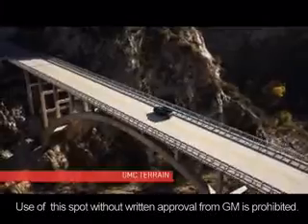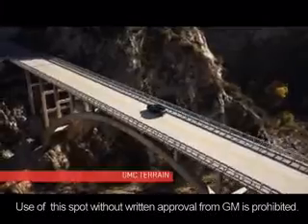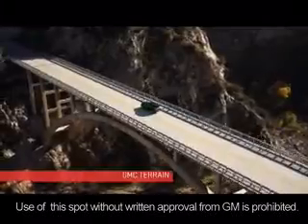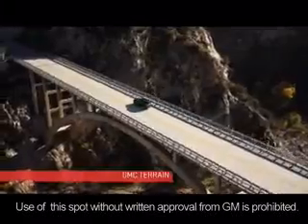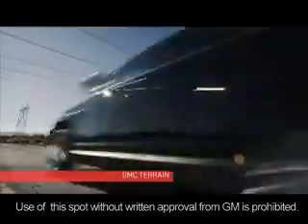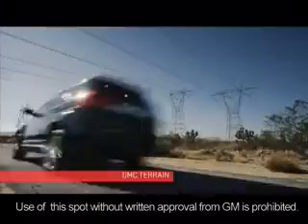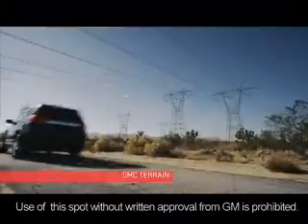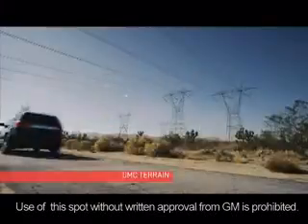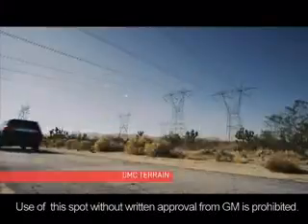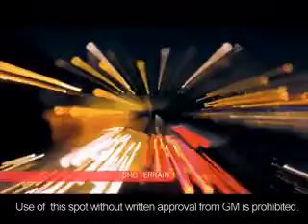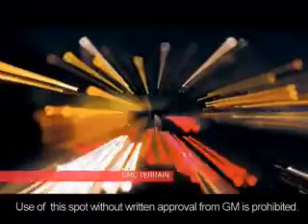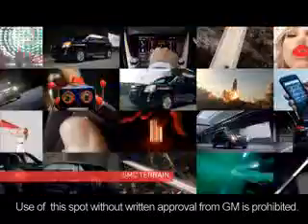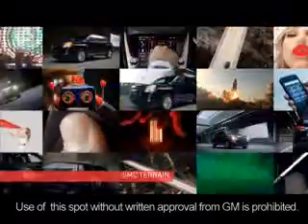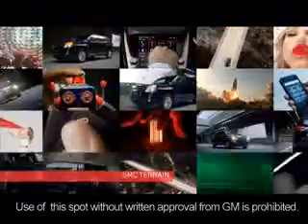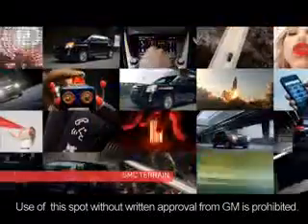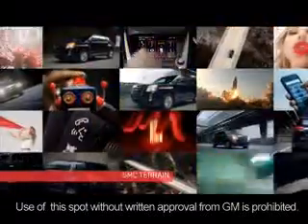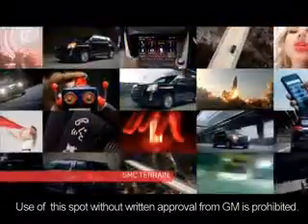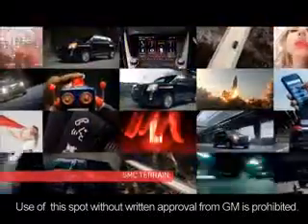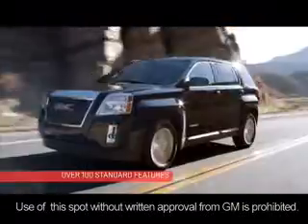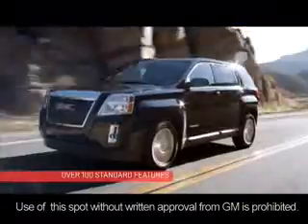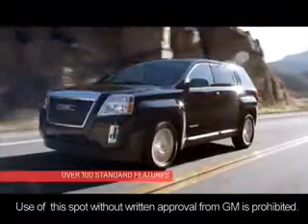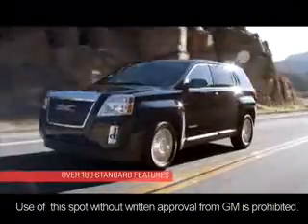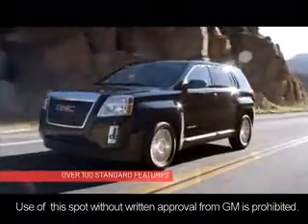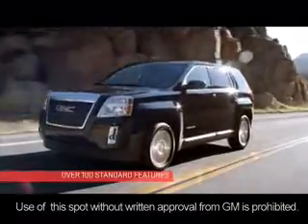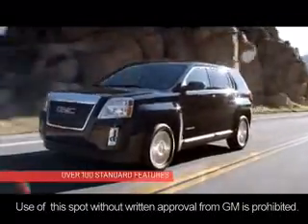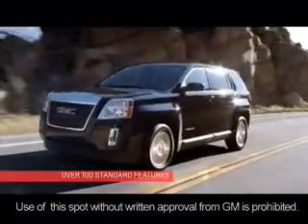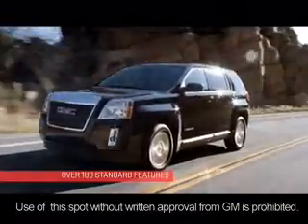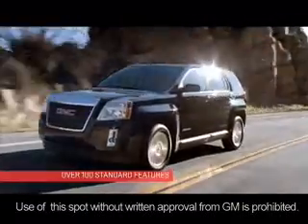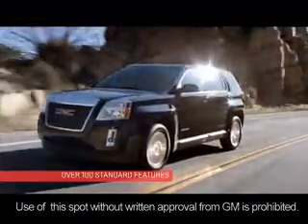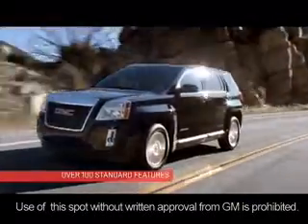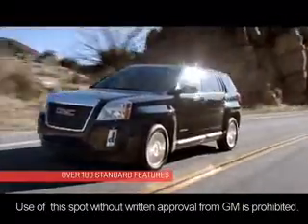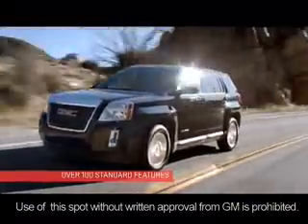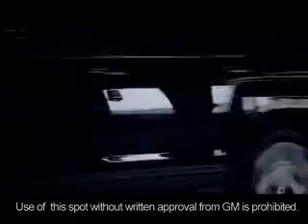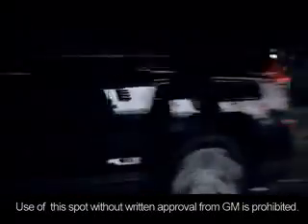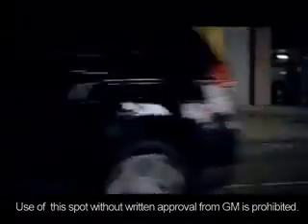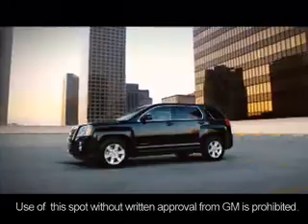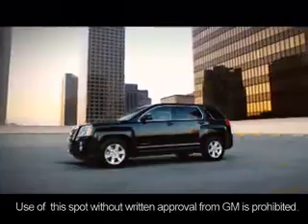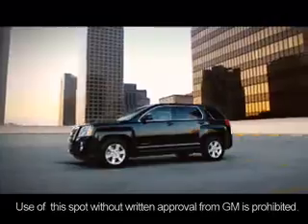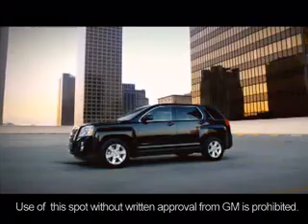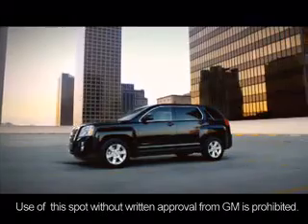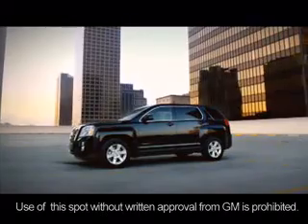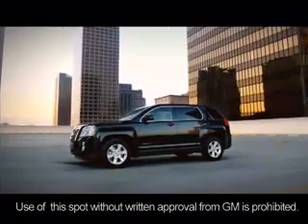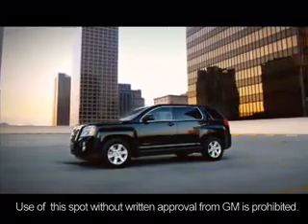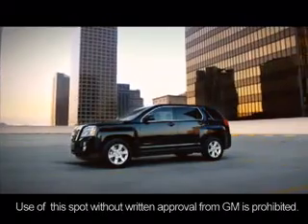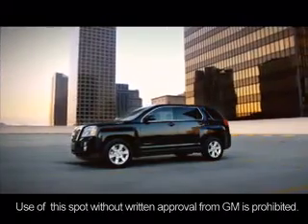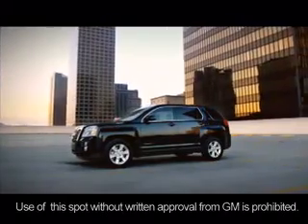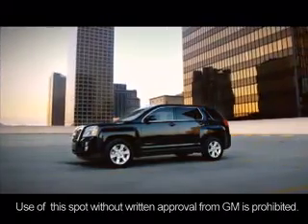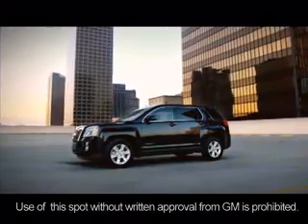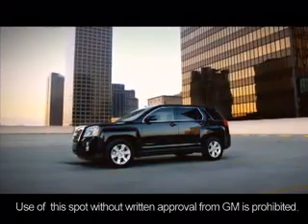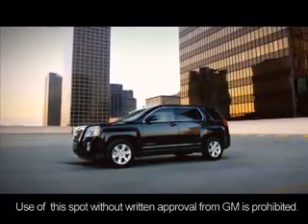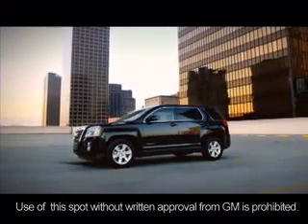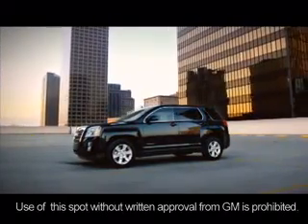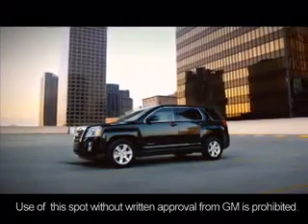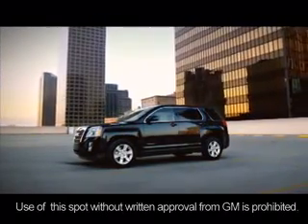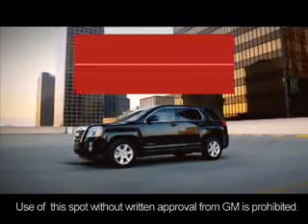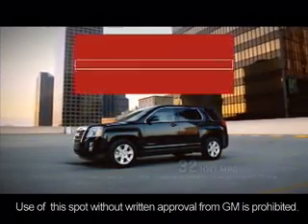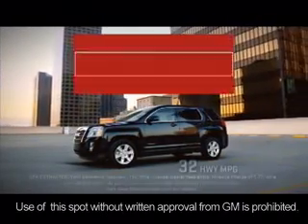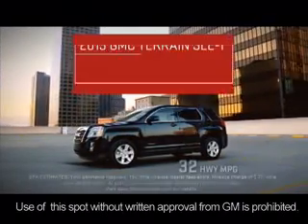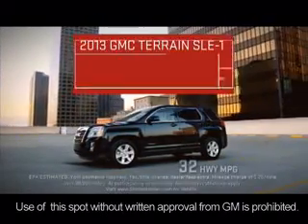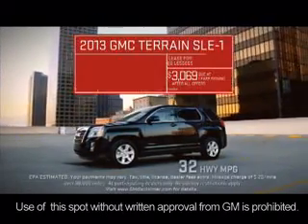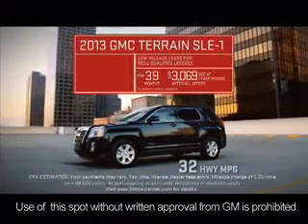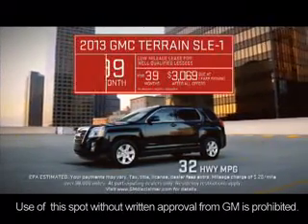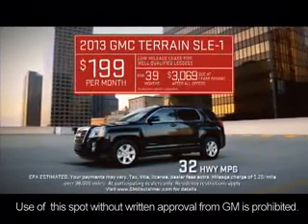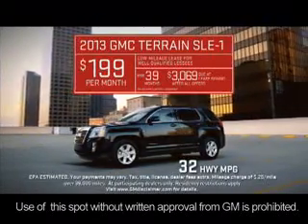The 2013 GMC Terrain. Over 100 standard features that make you more capable. That's professional grade.